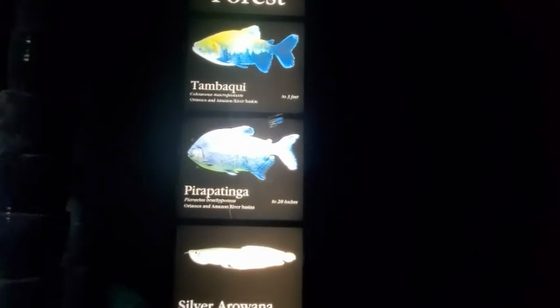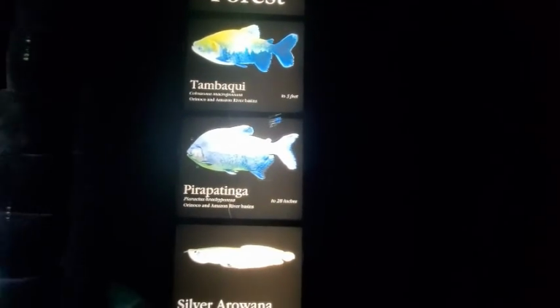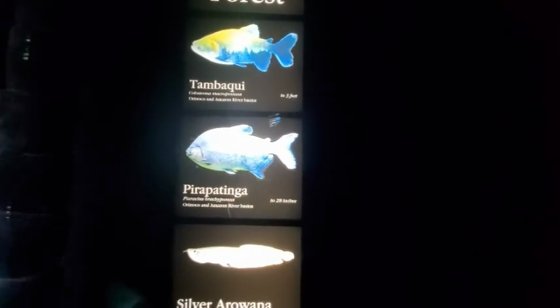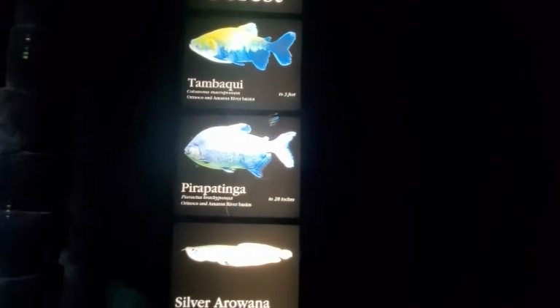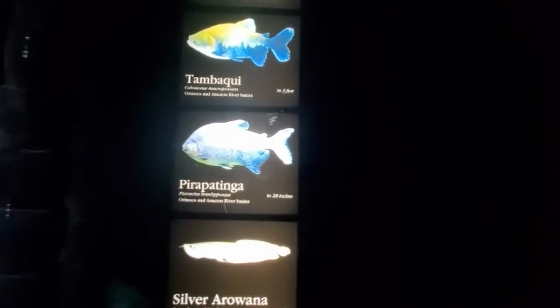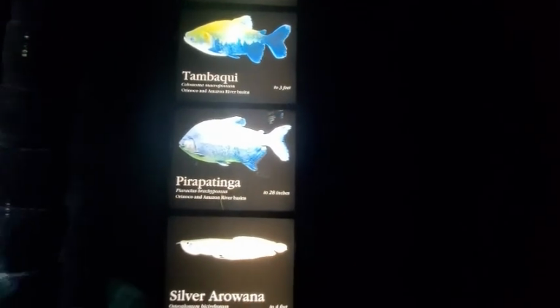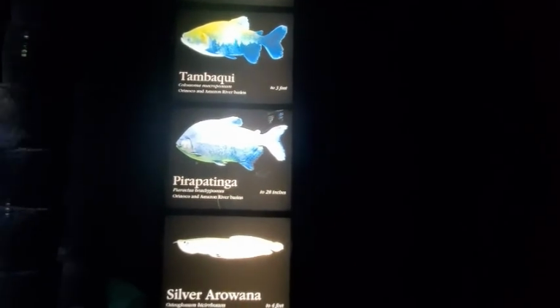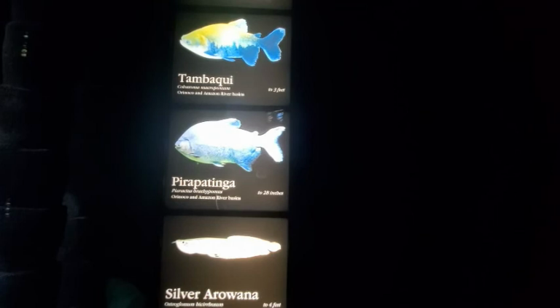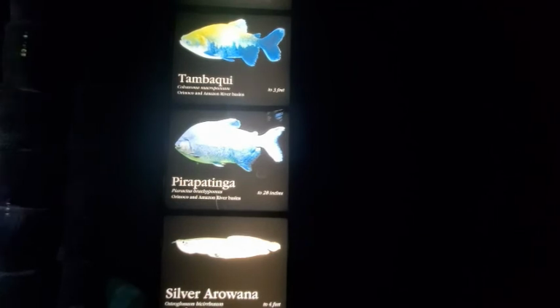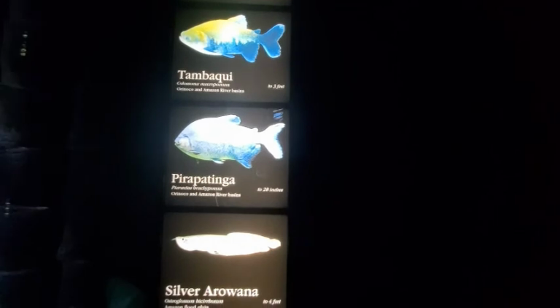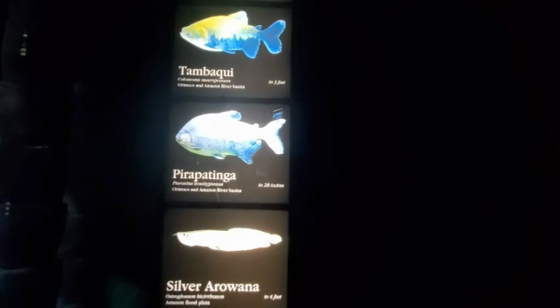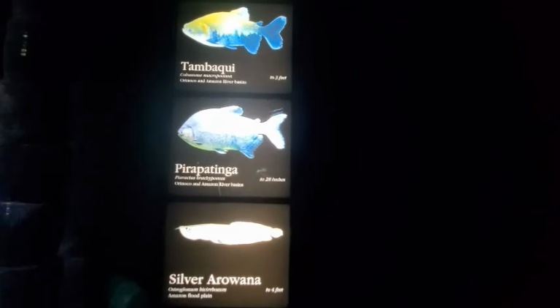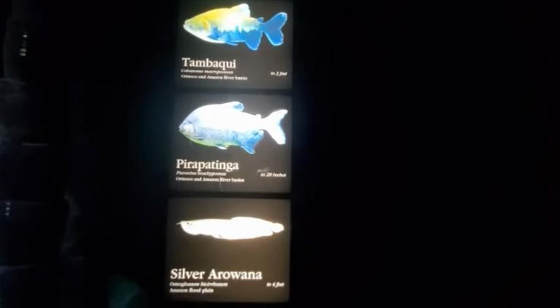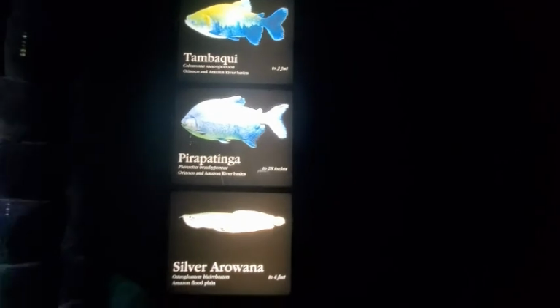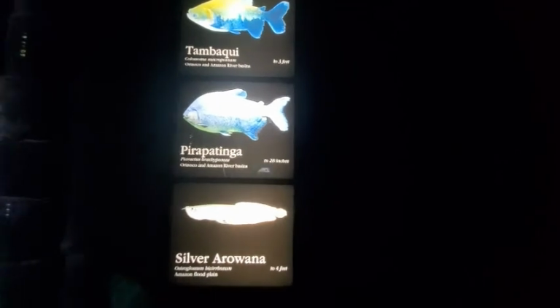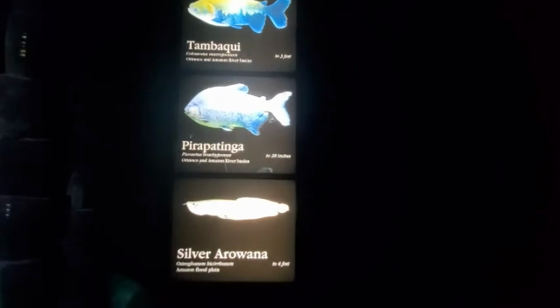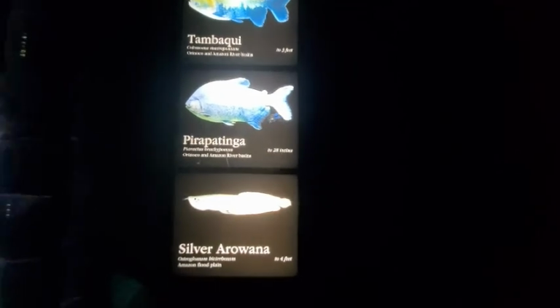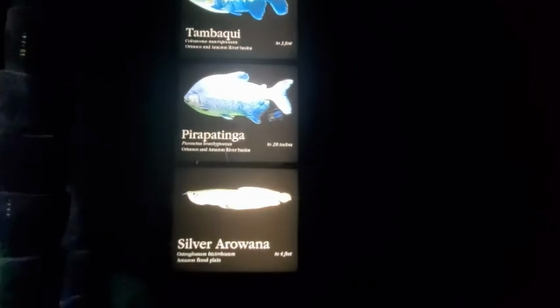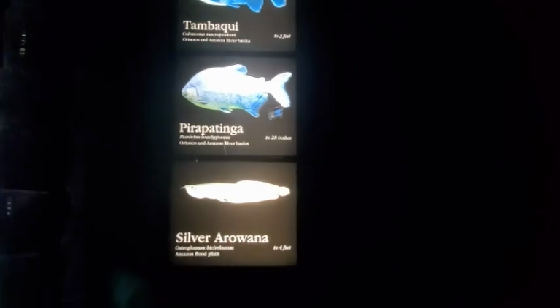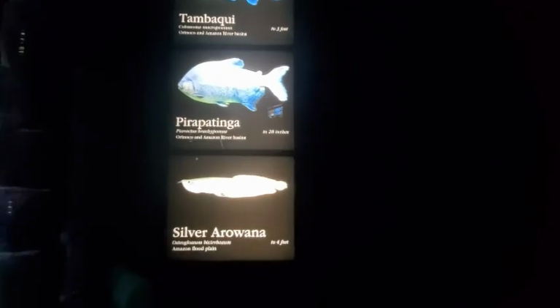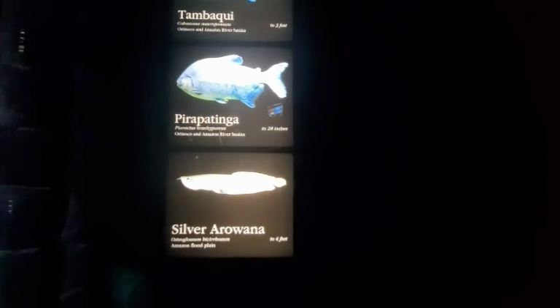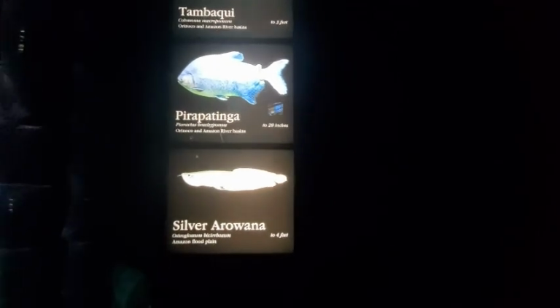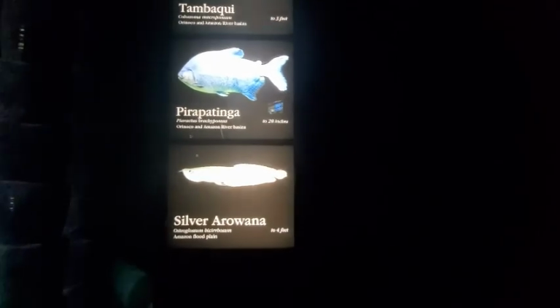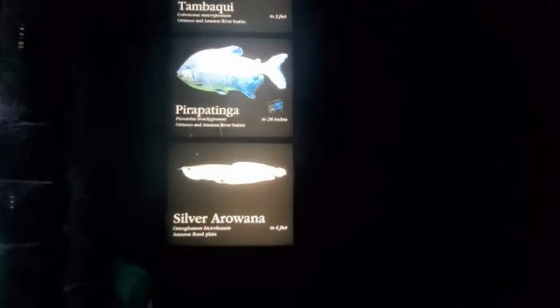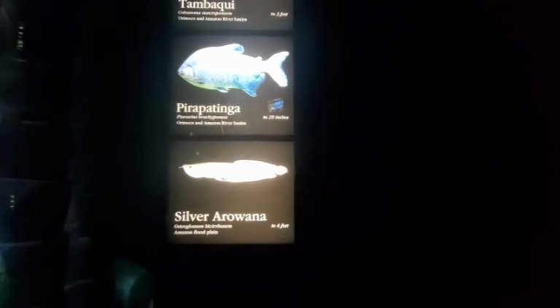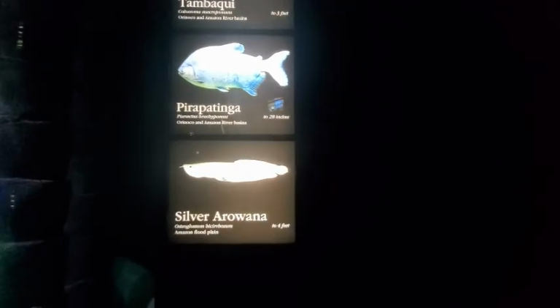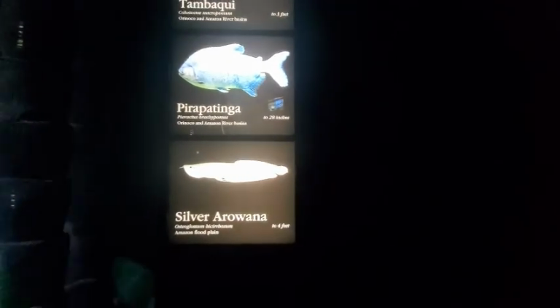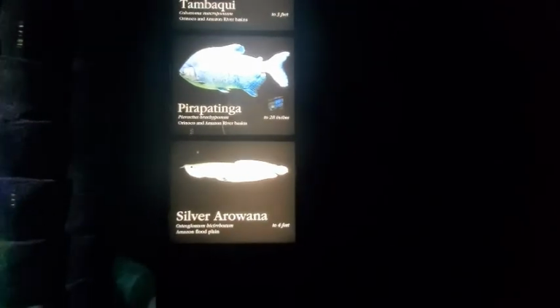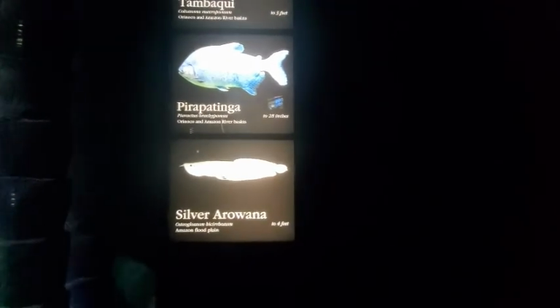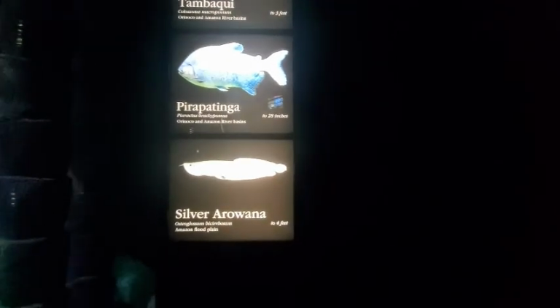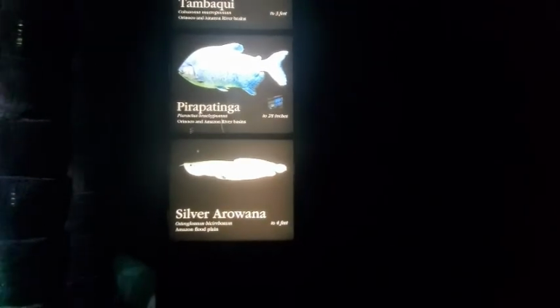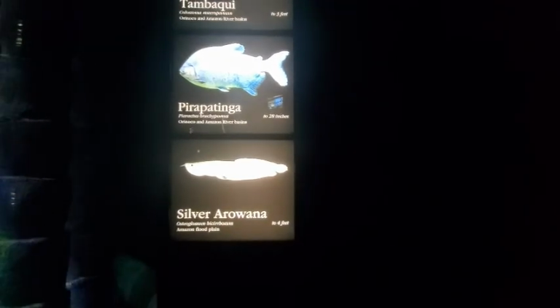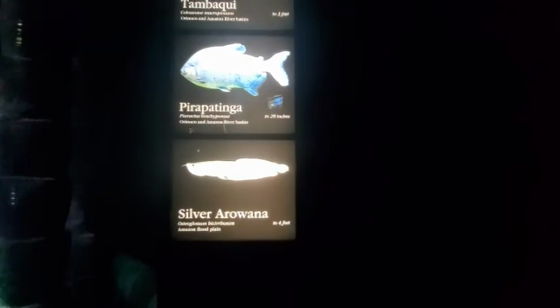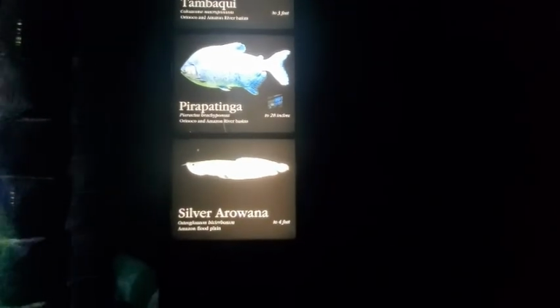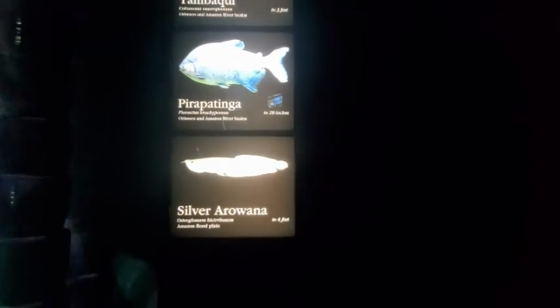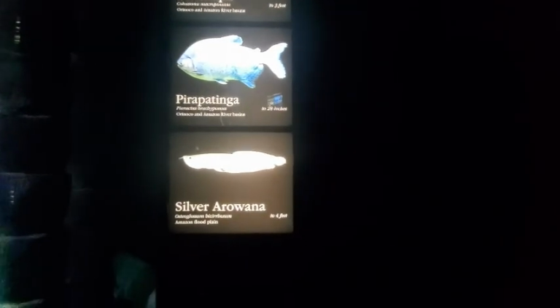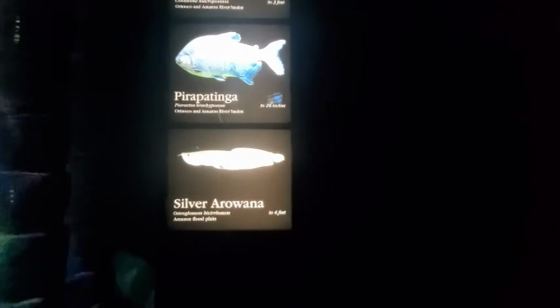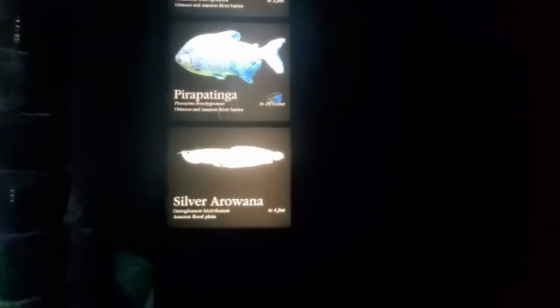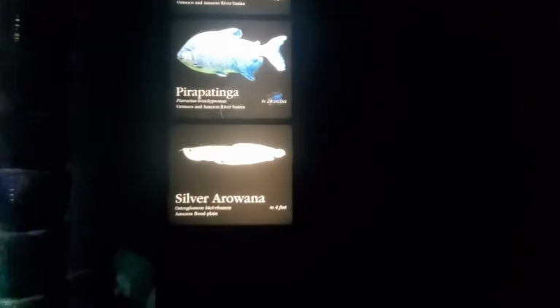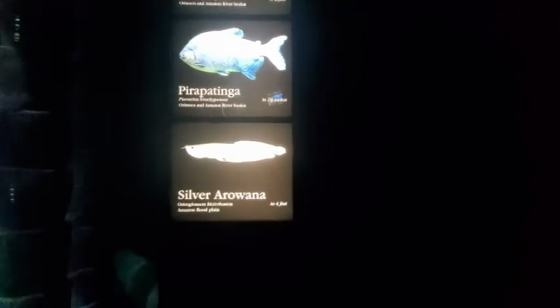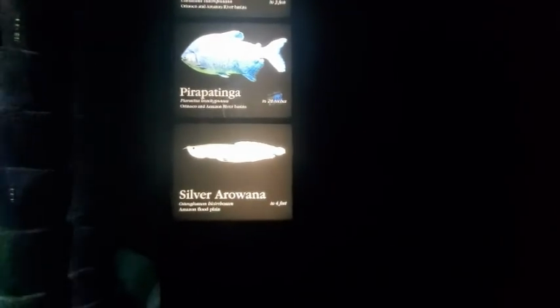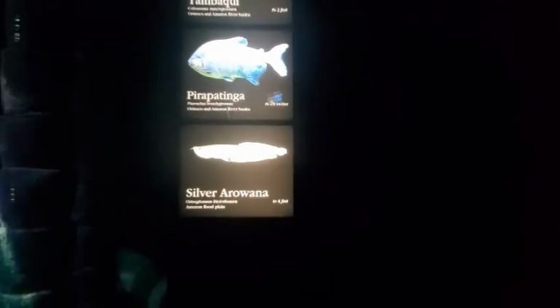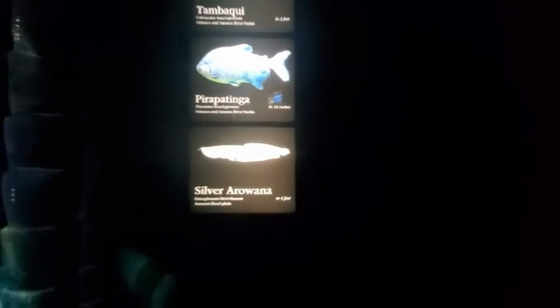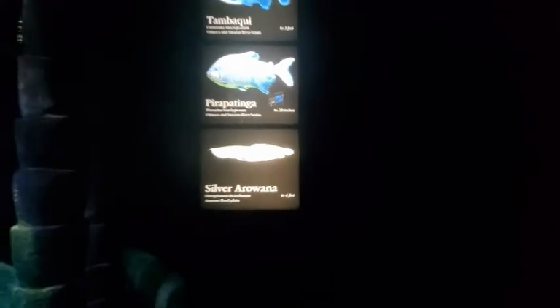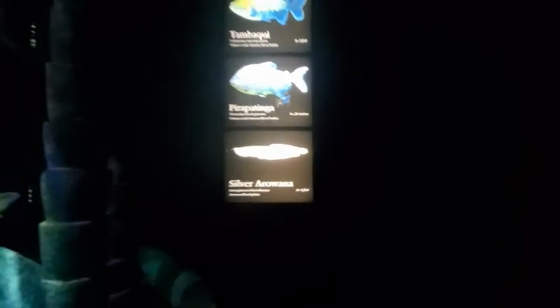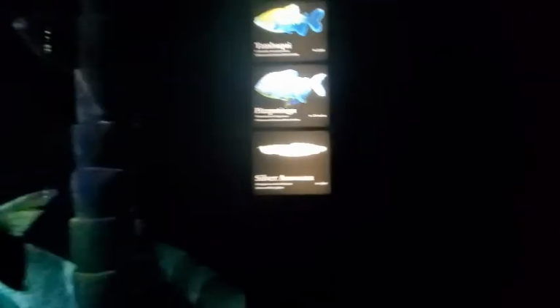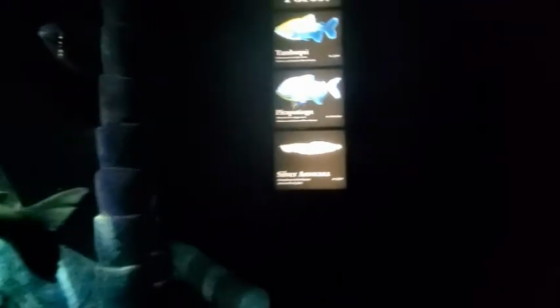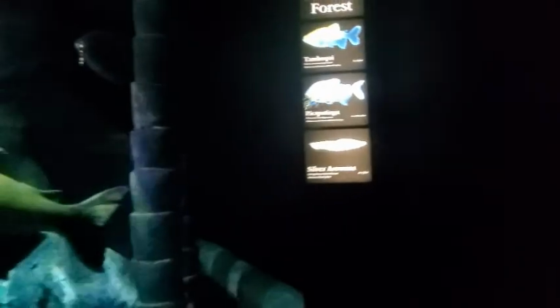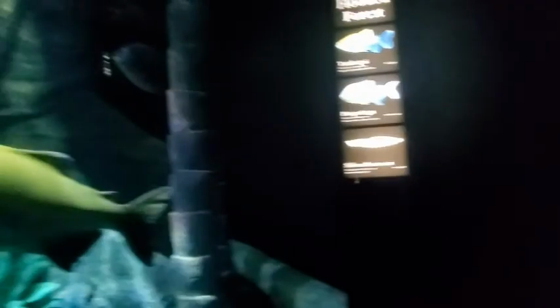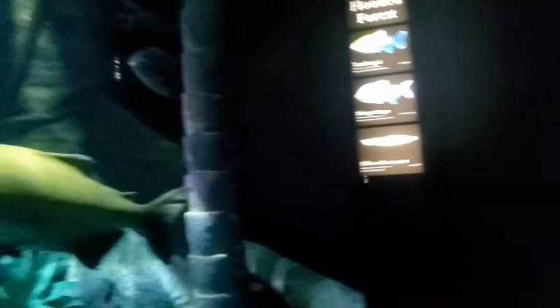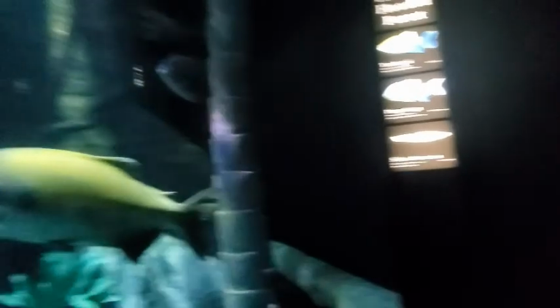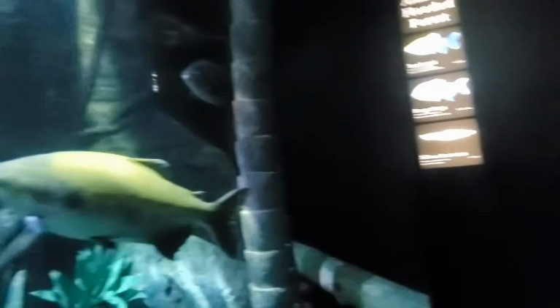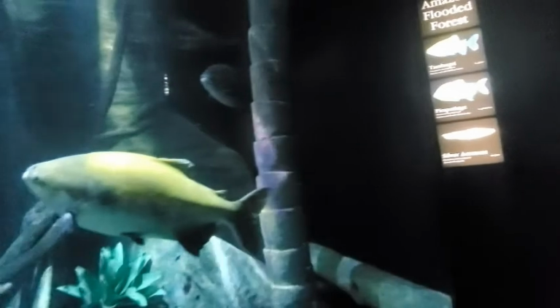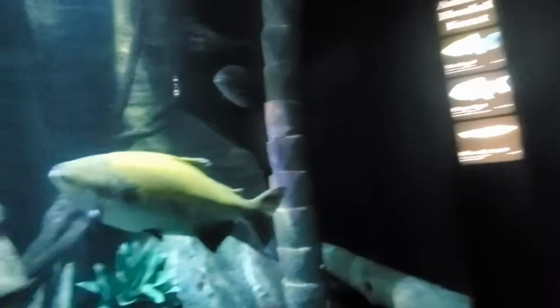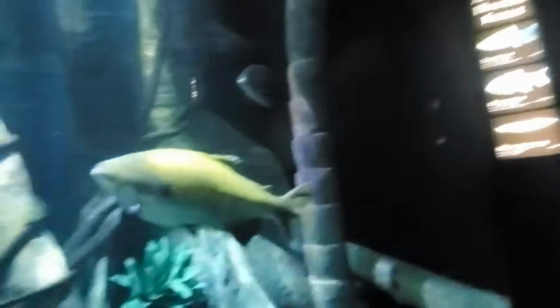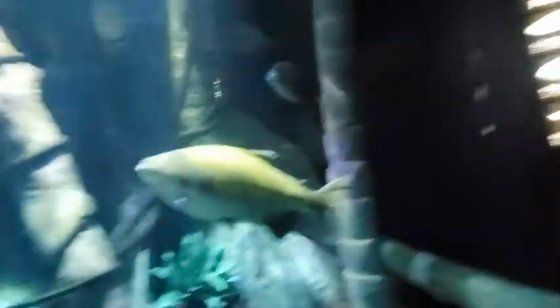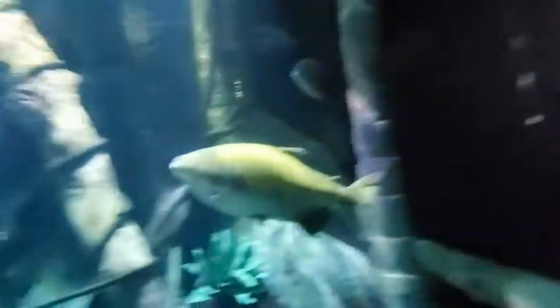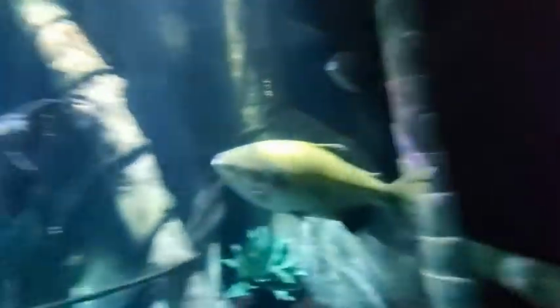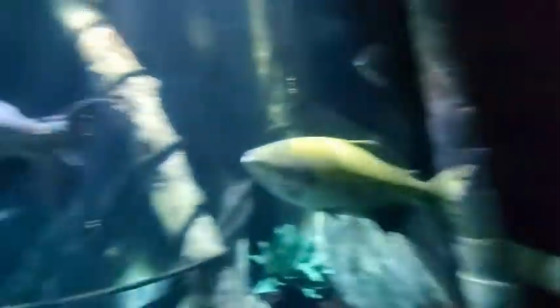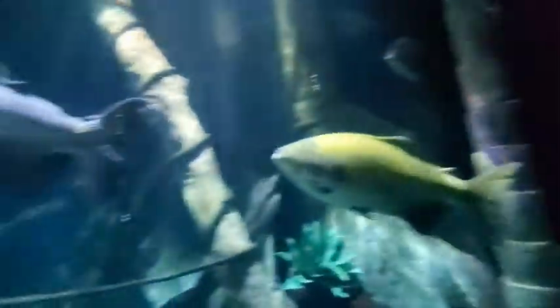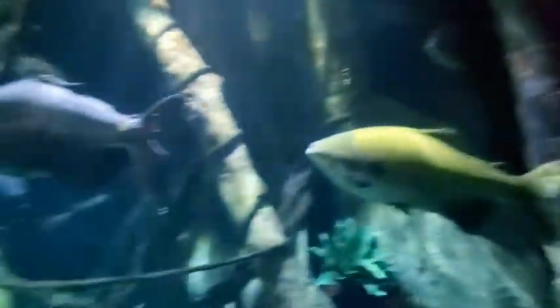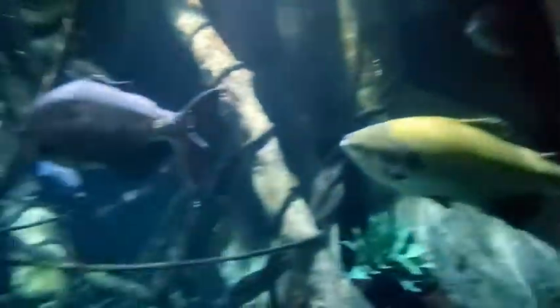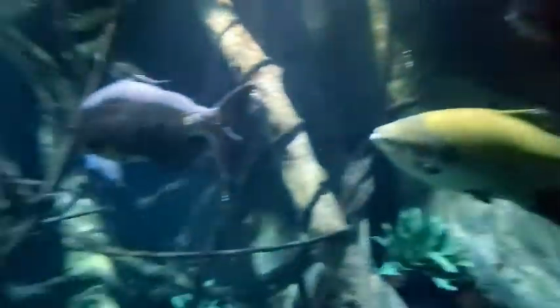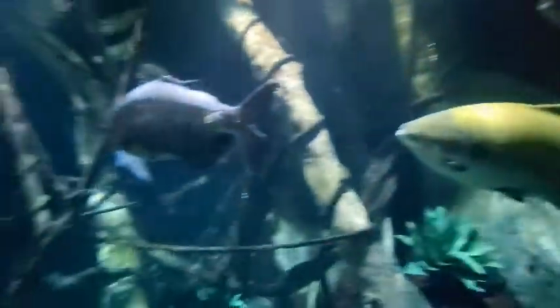Para Petita 28 inches and Silver Arowana 4 feet. Yeah, that's a skinny one. He's up there at the top, hiding behind the branches.